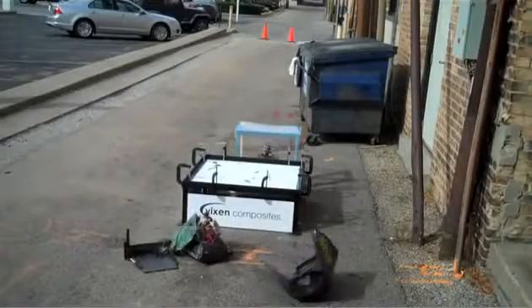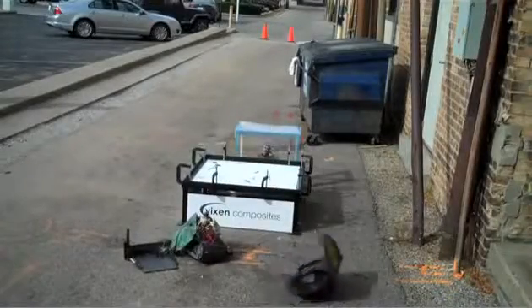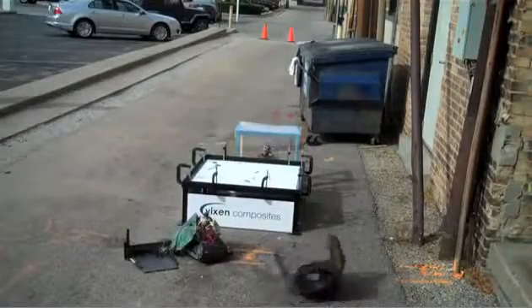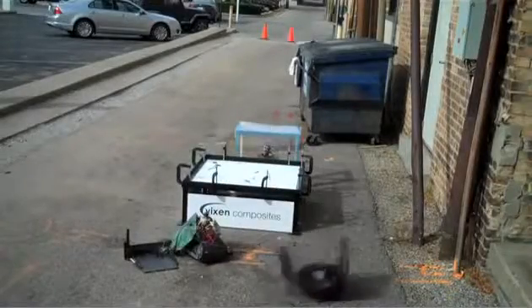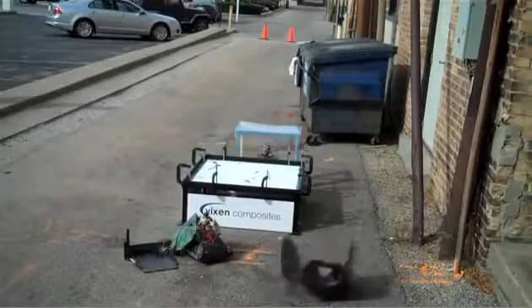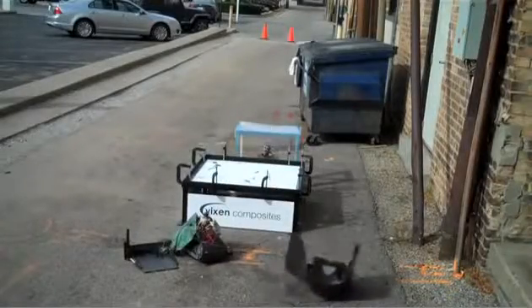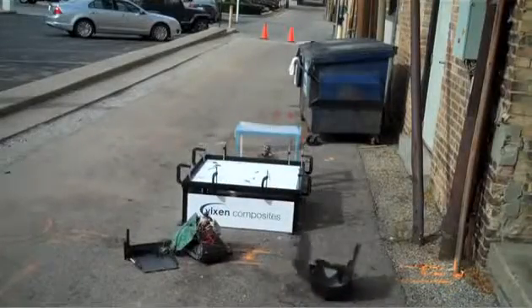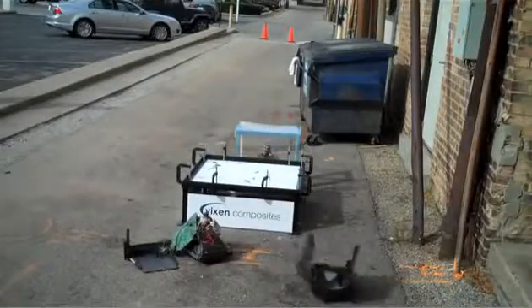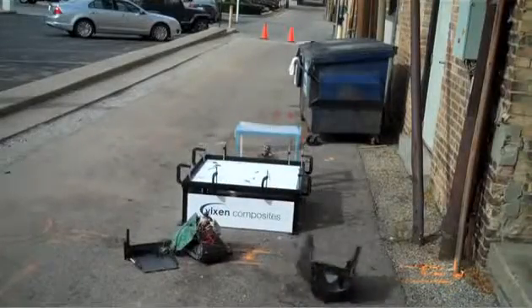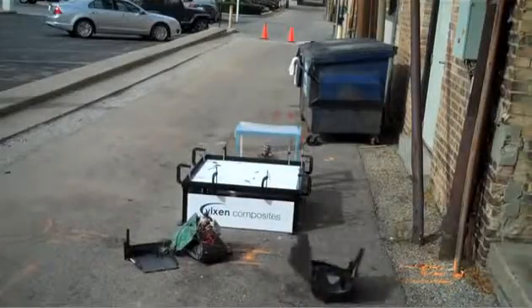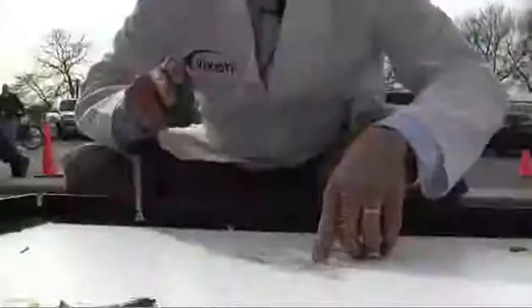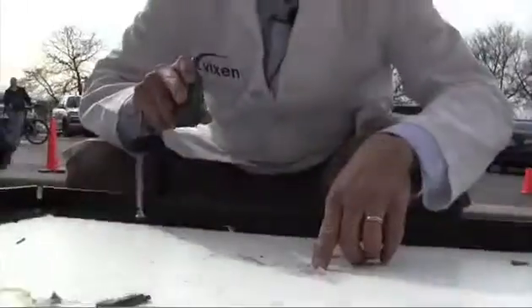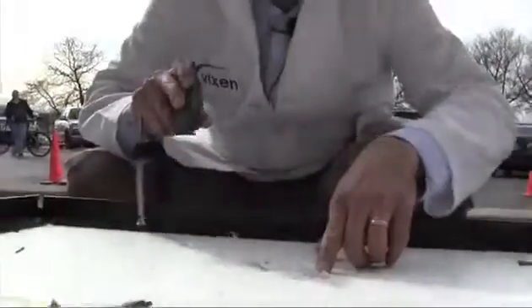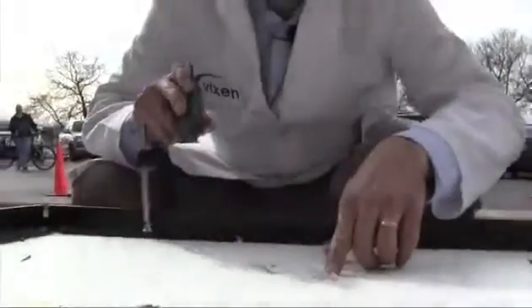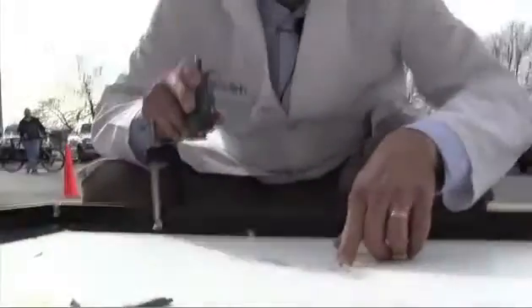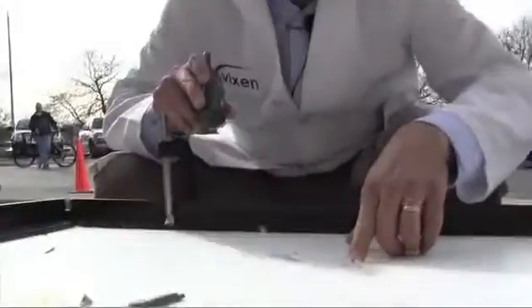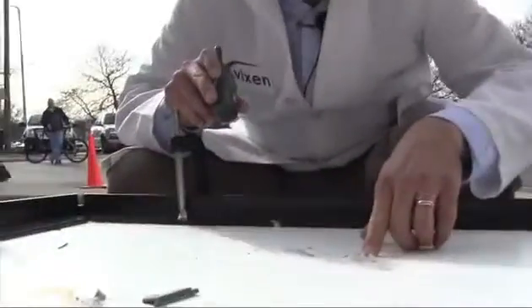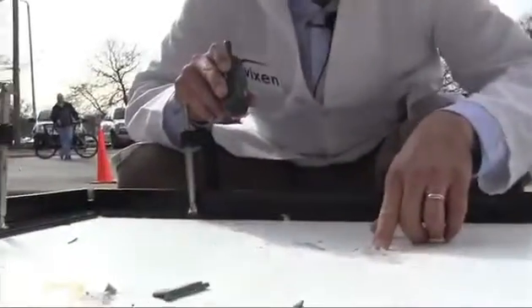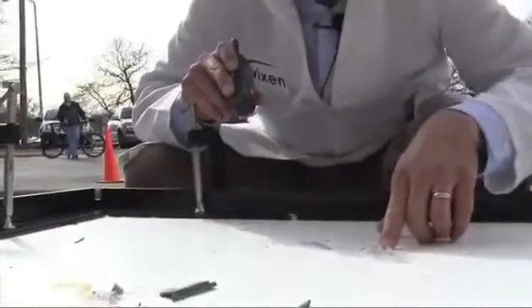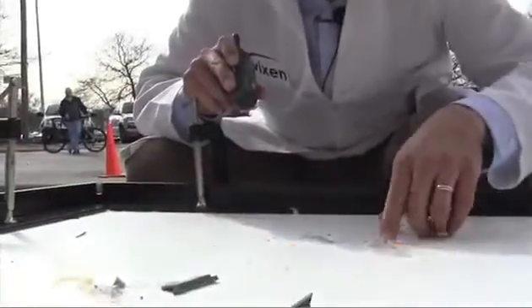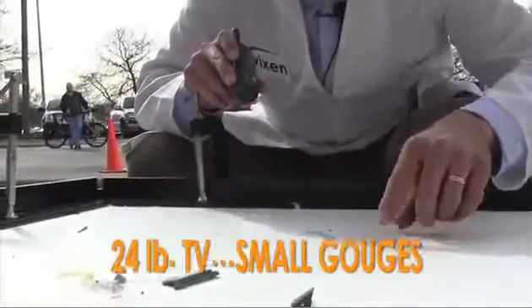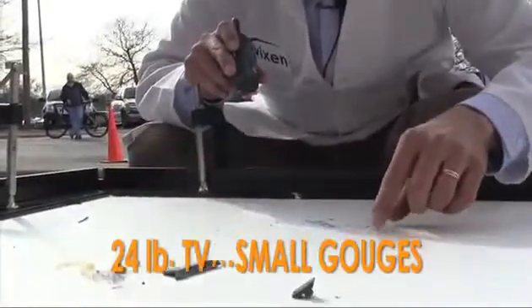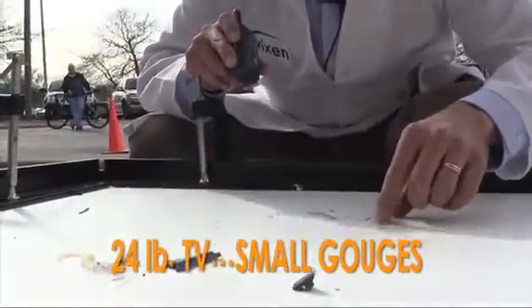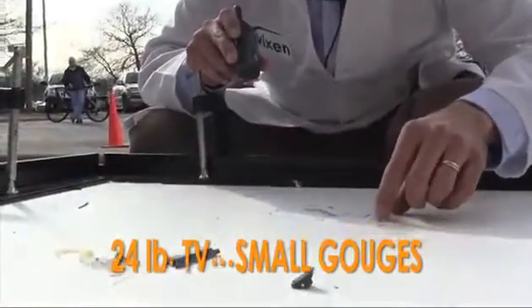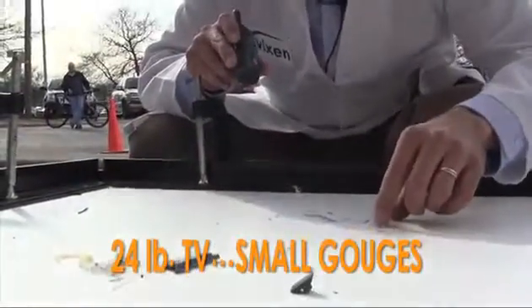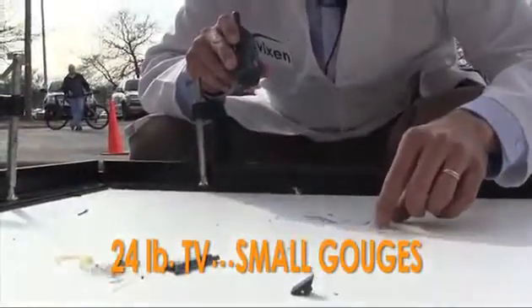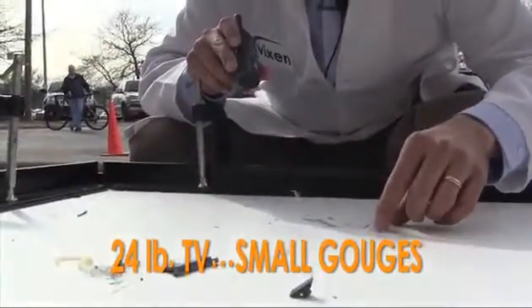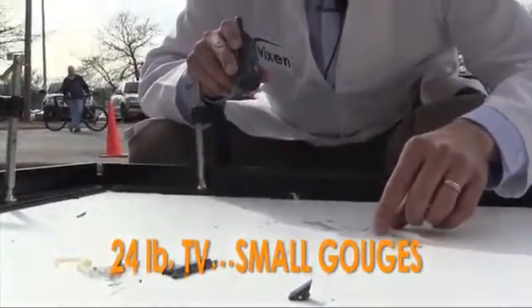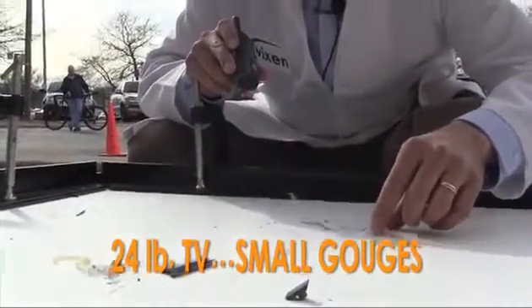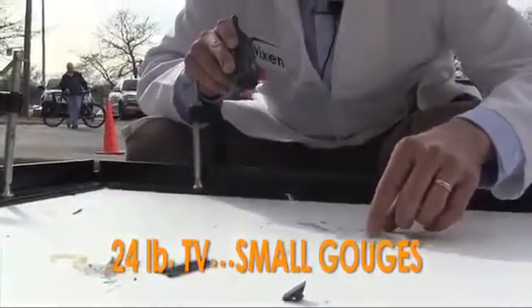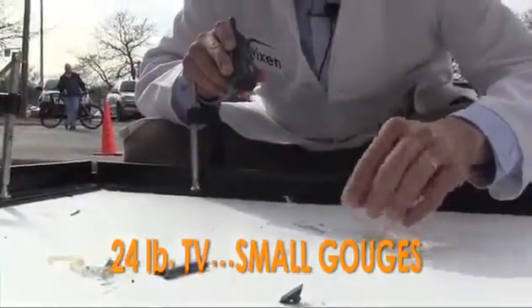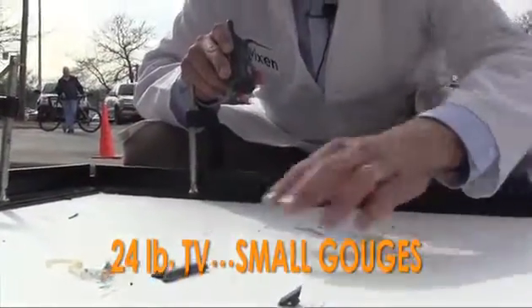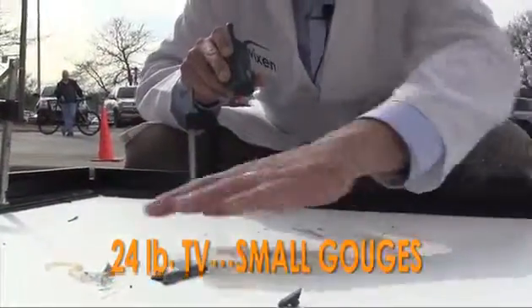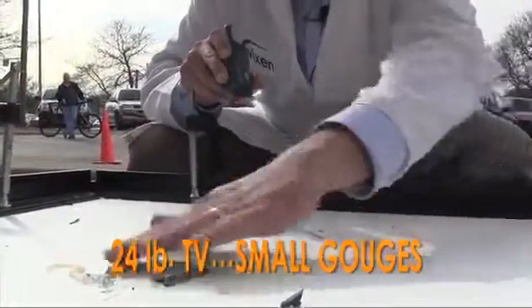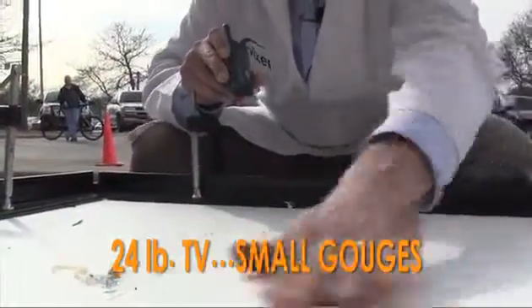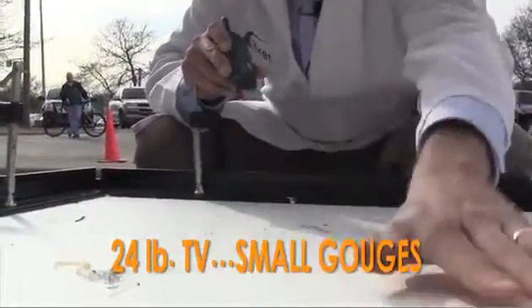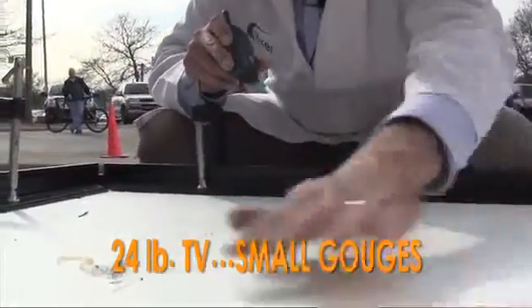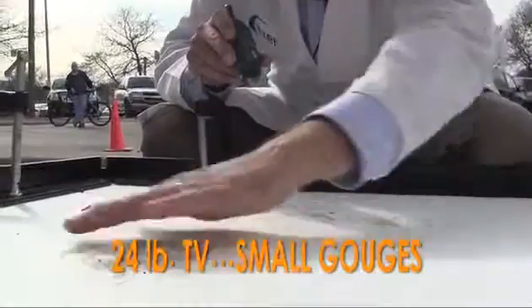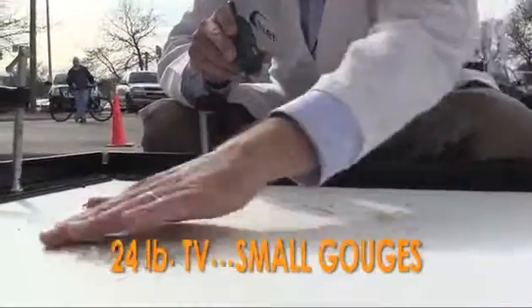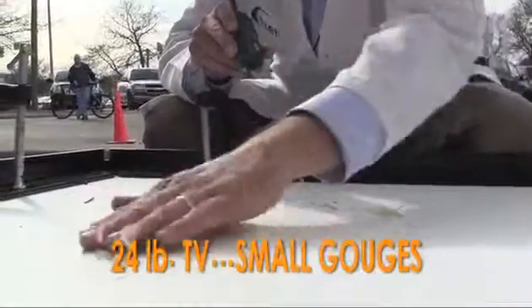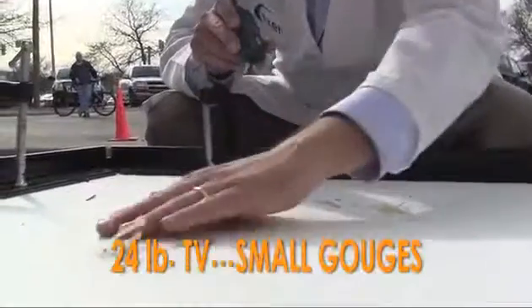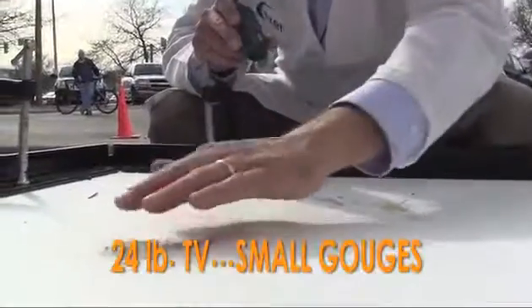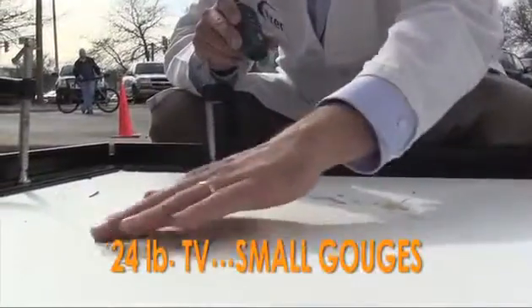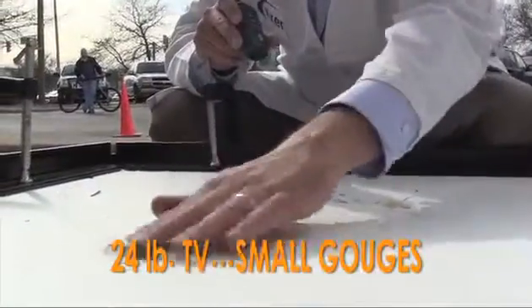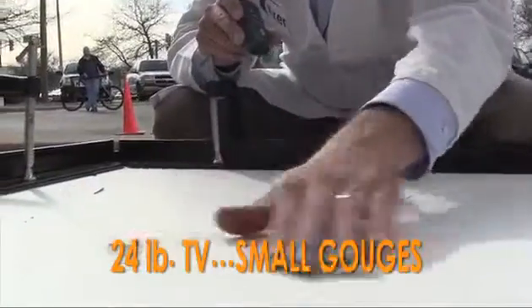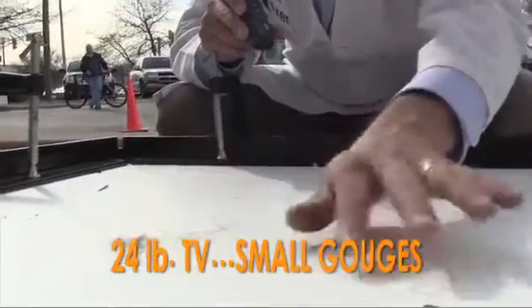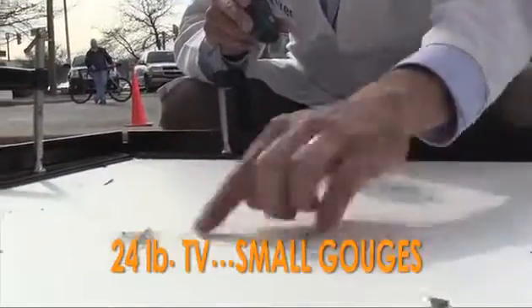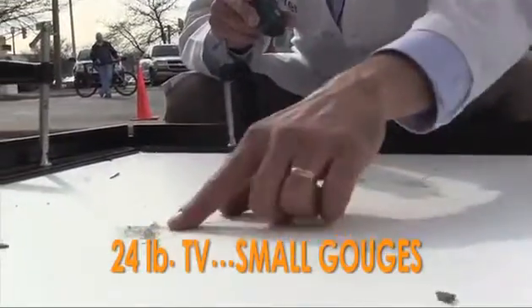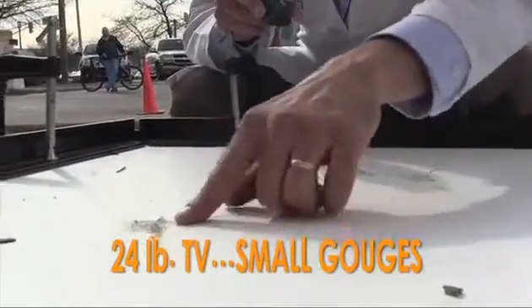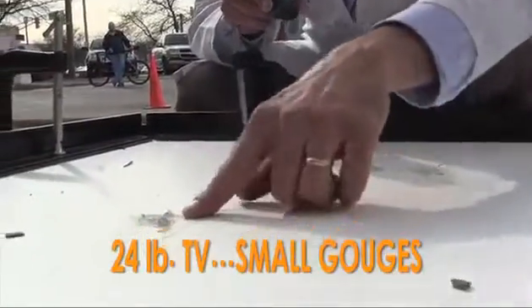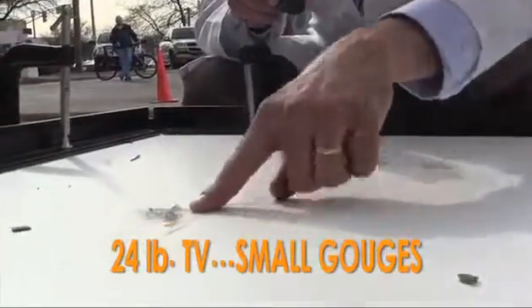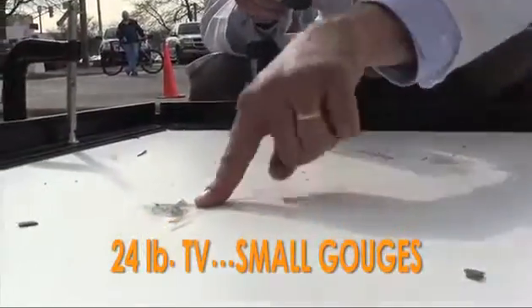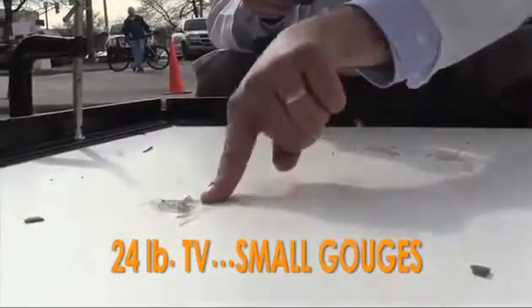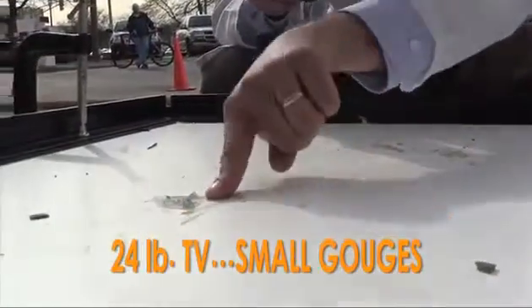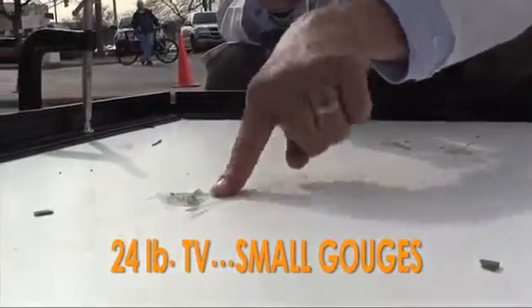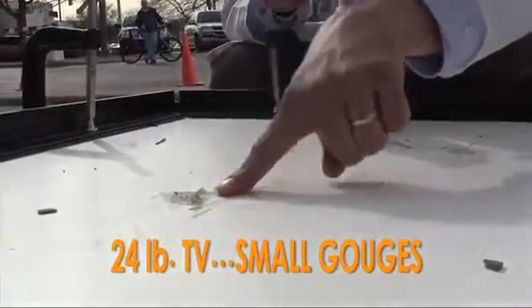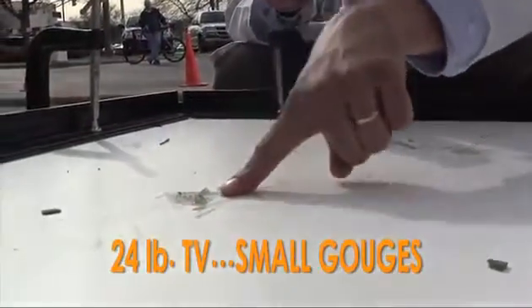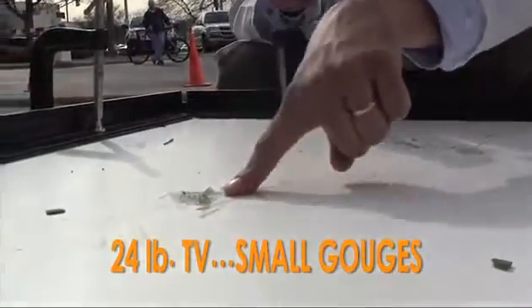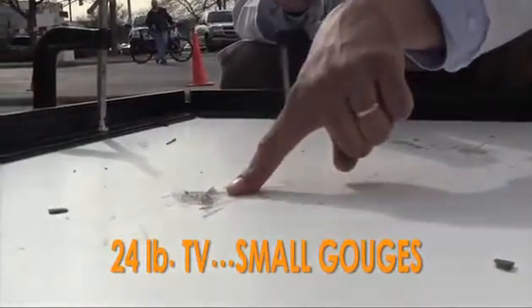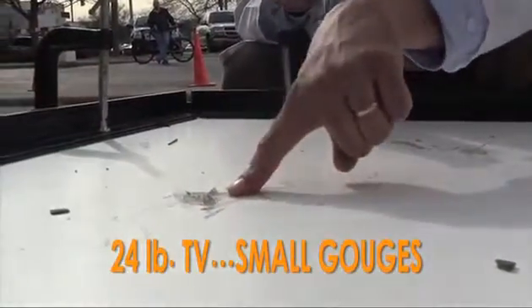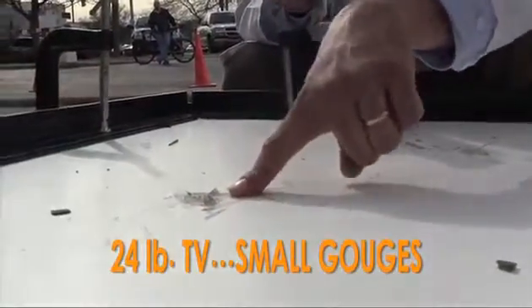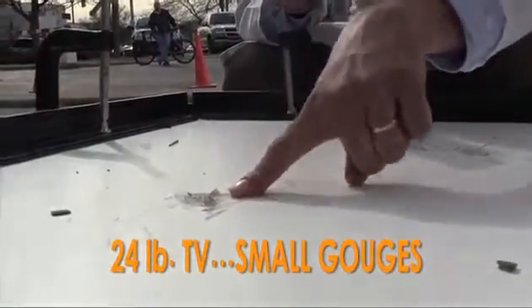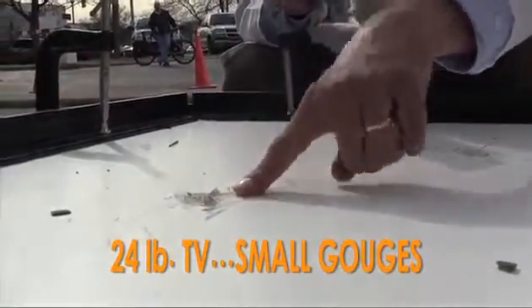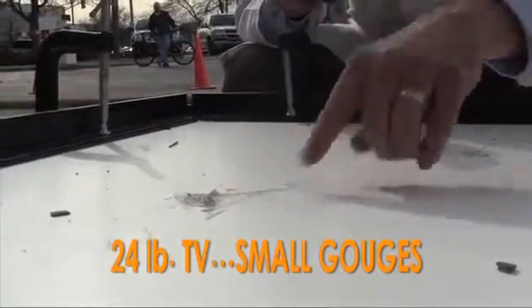We got a gouge here from the television, and we got another gouge here from the television.